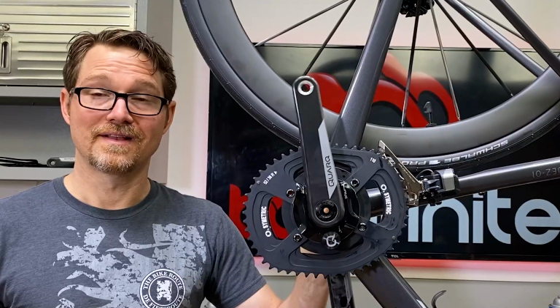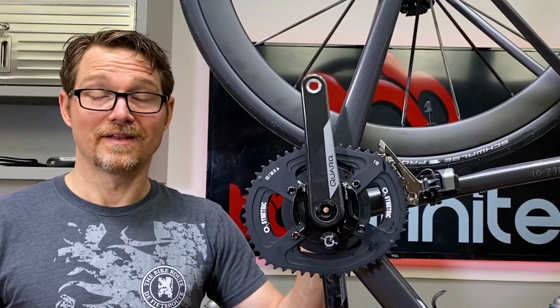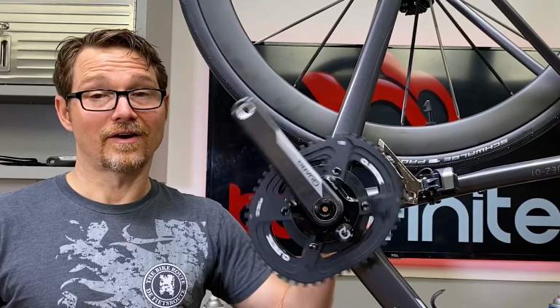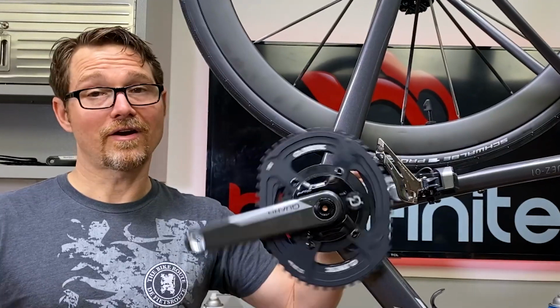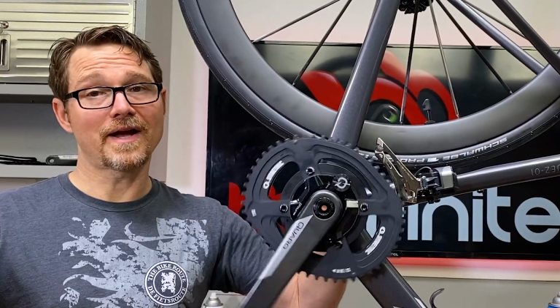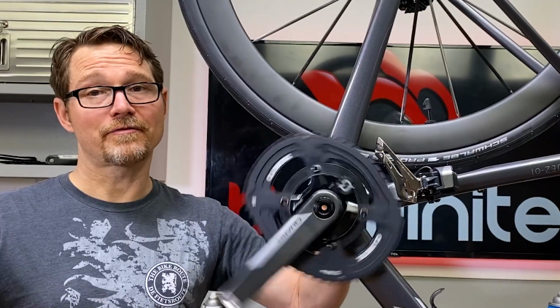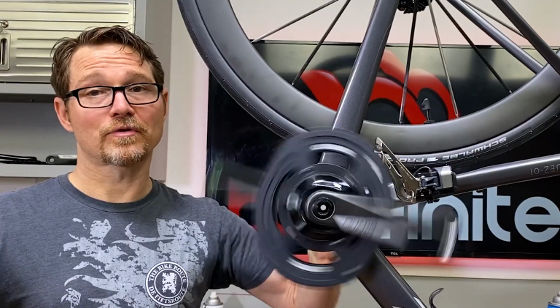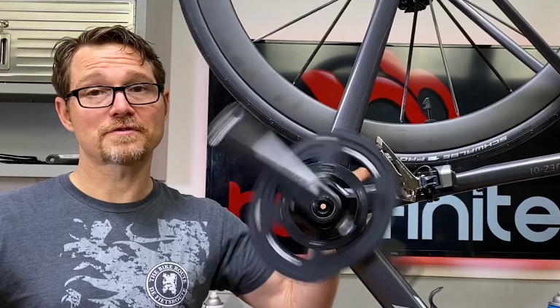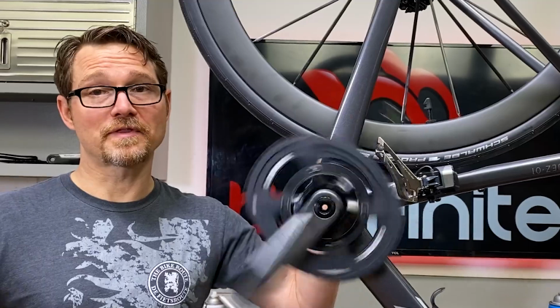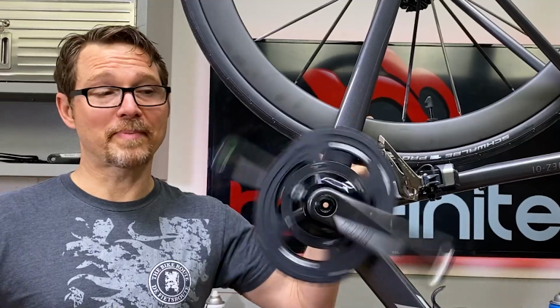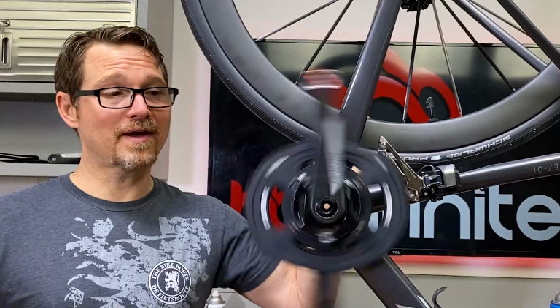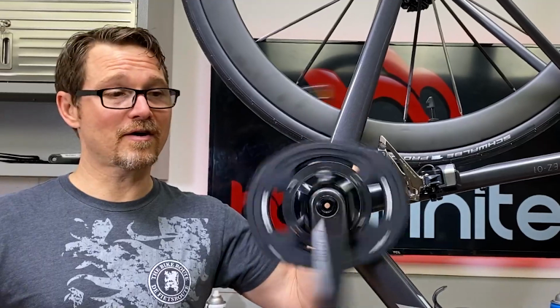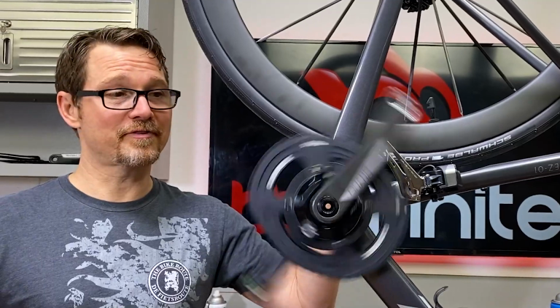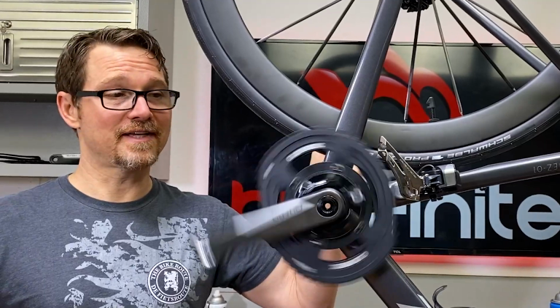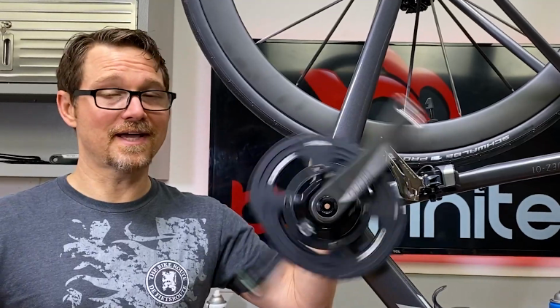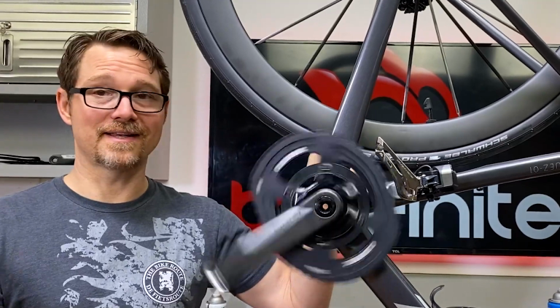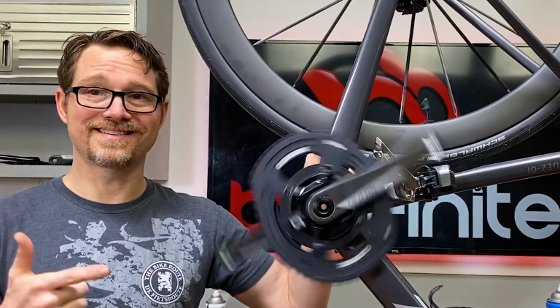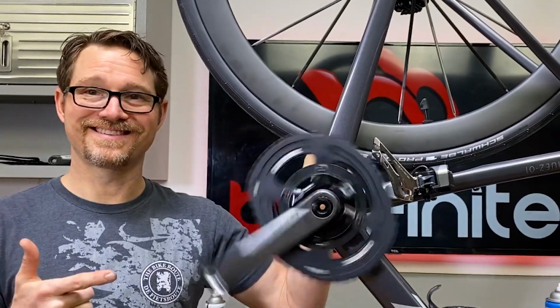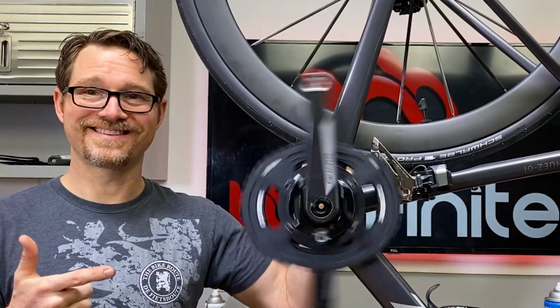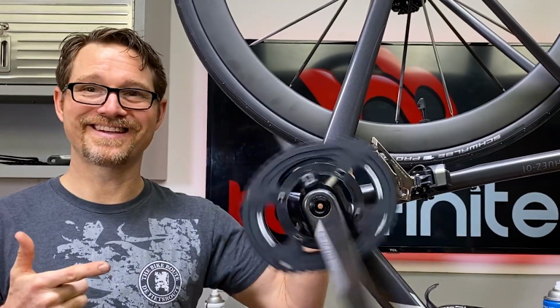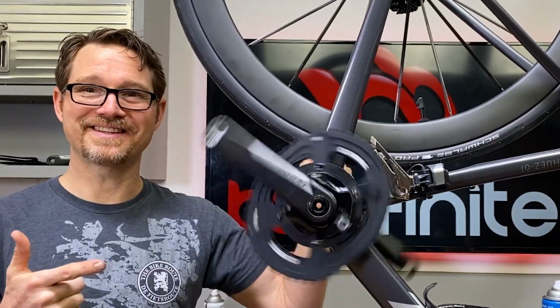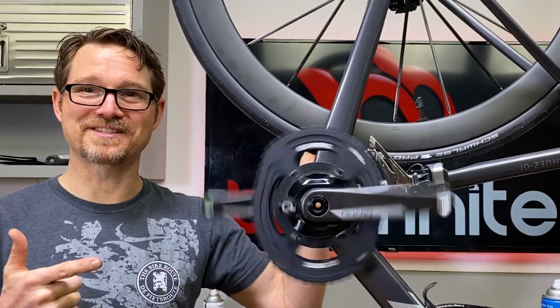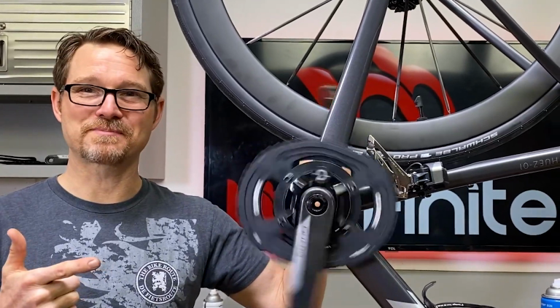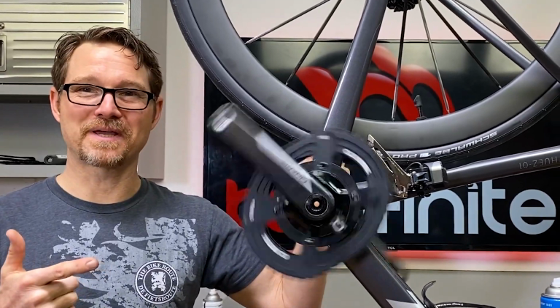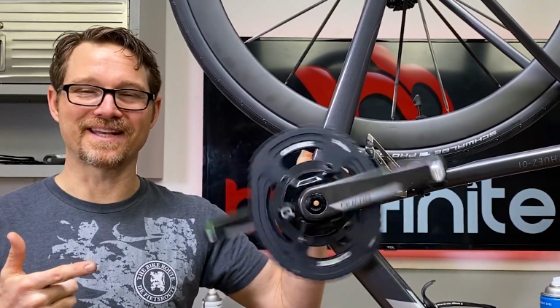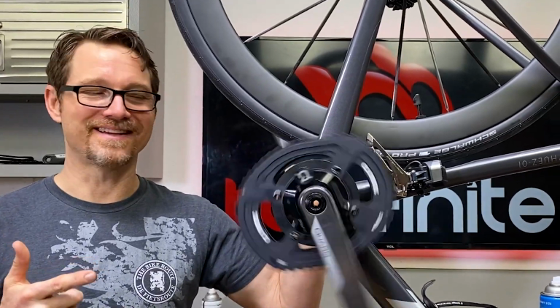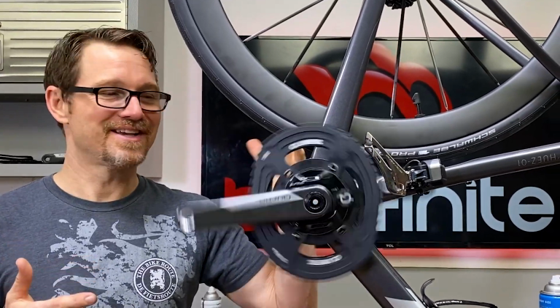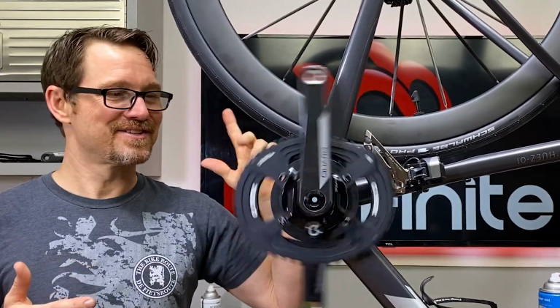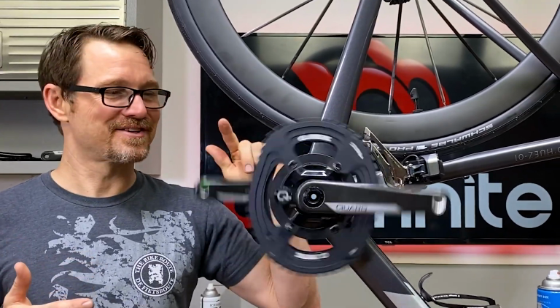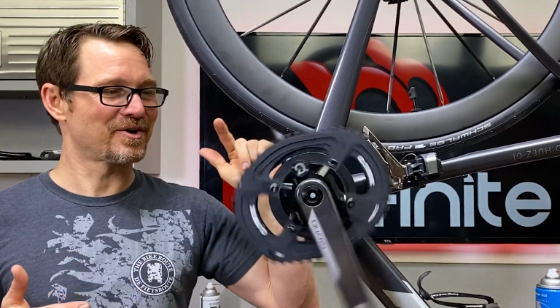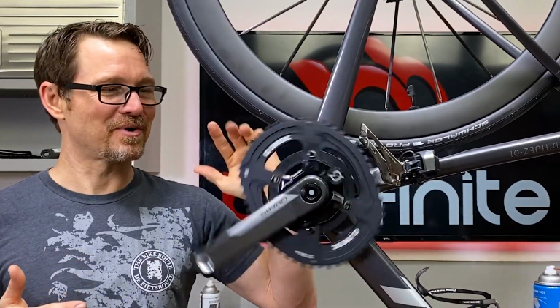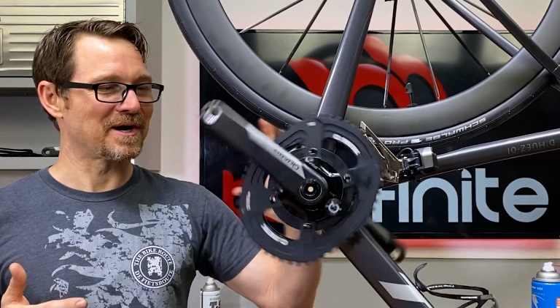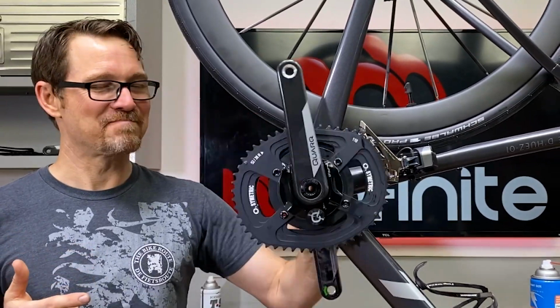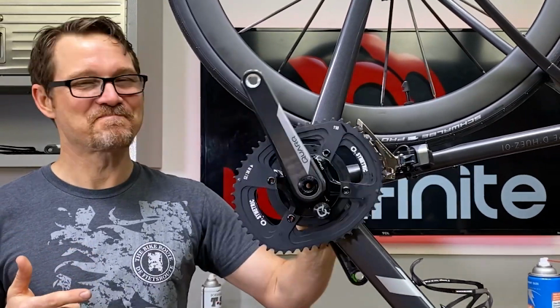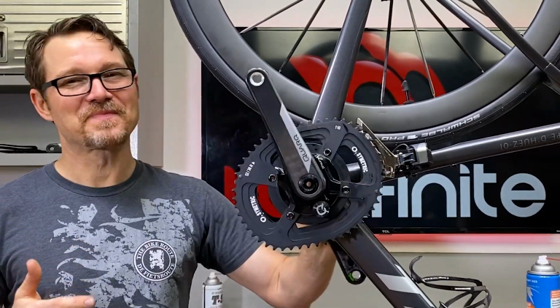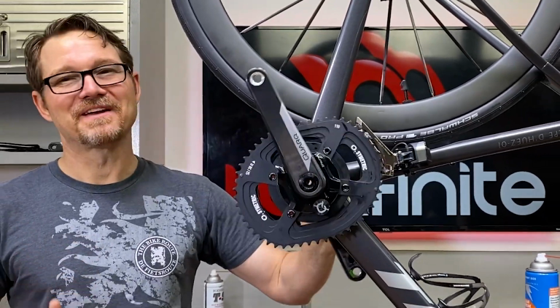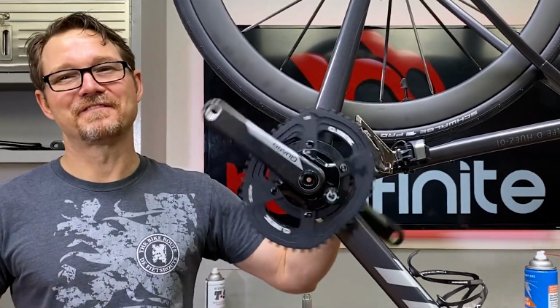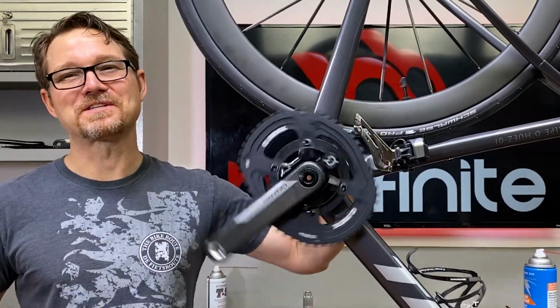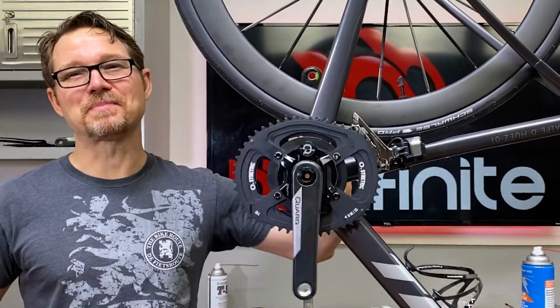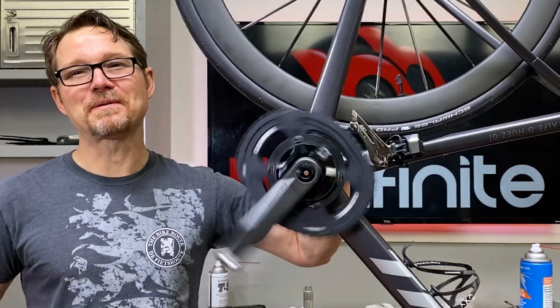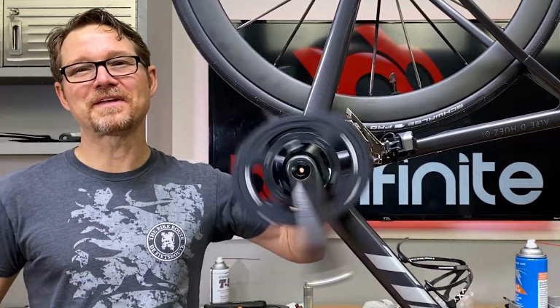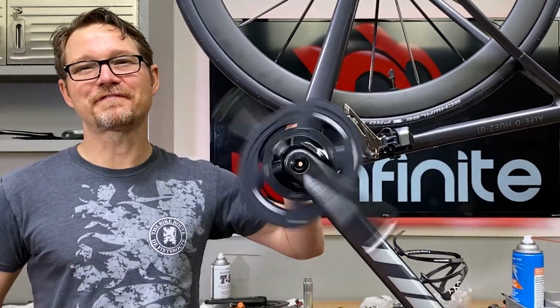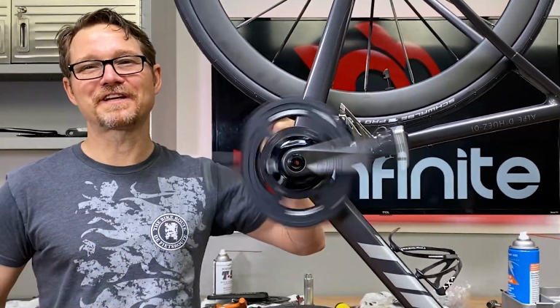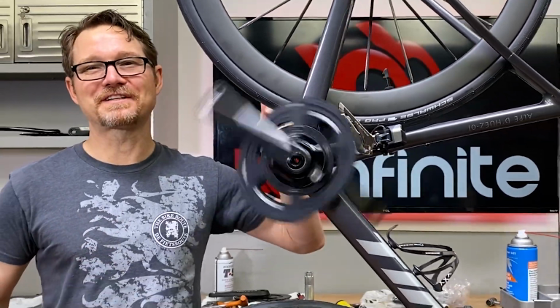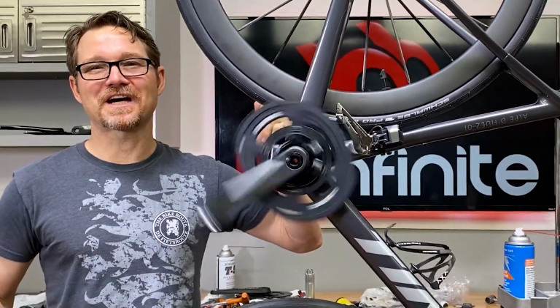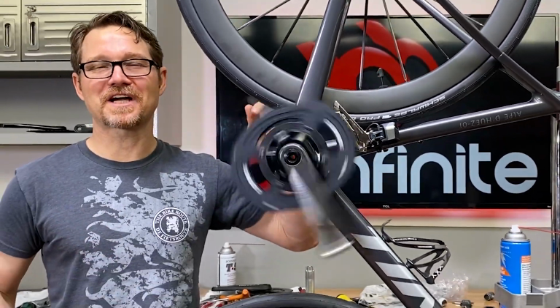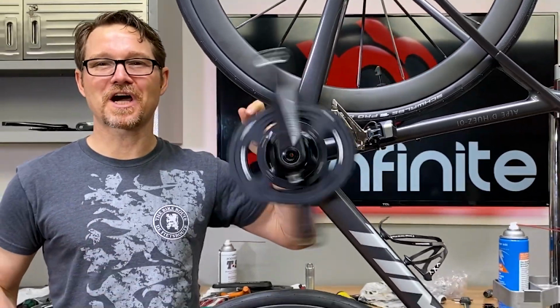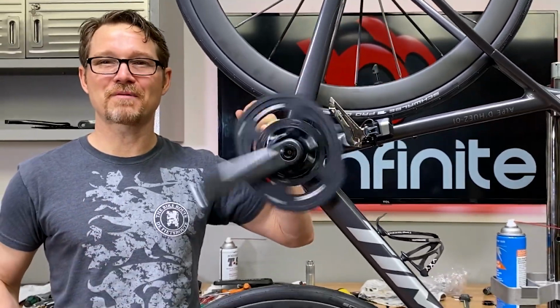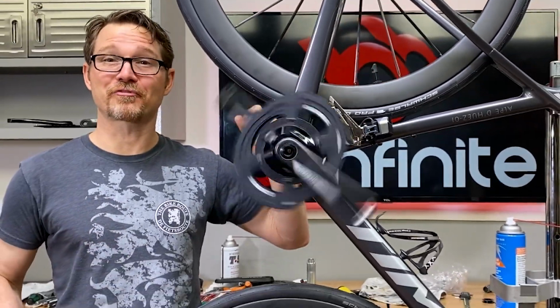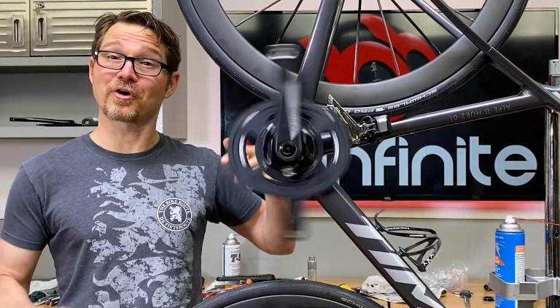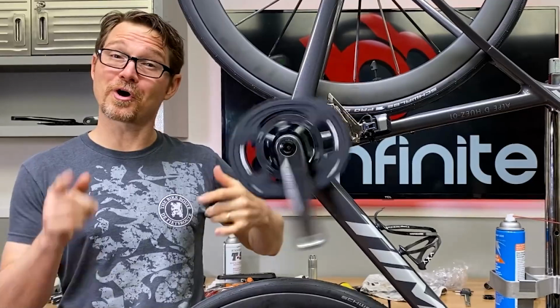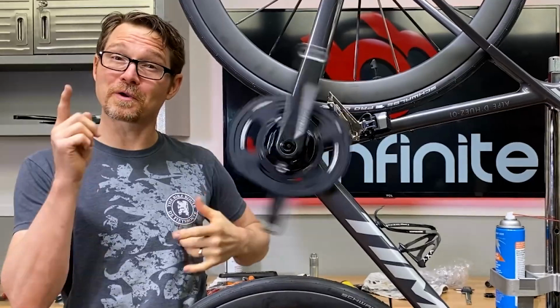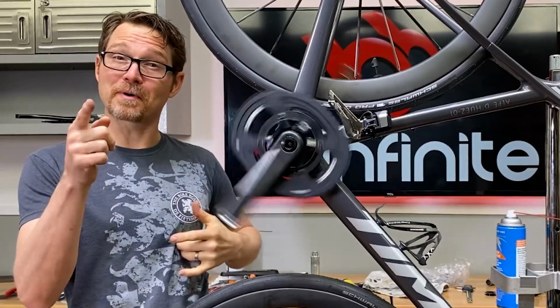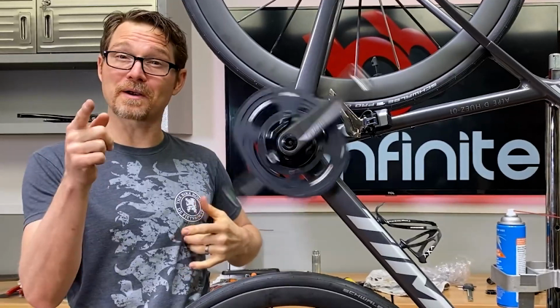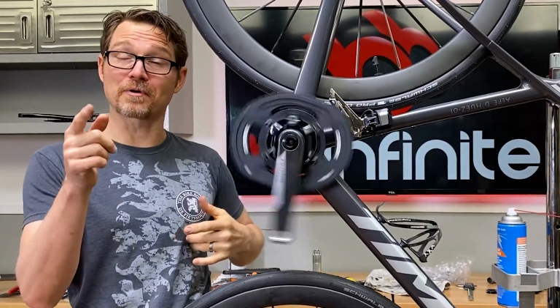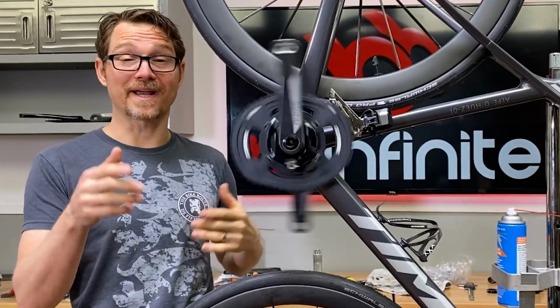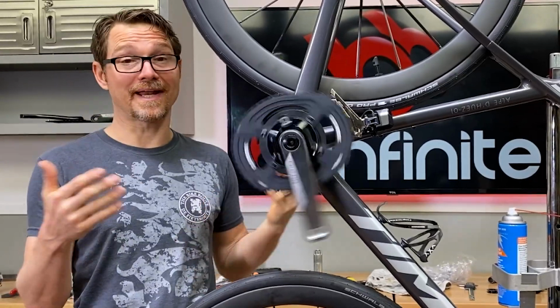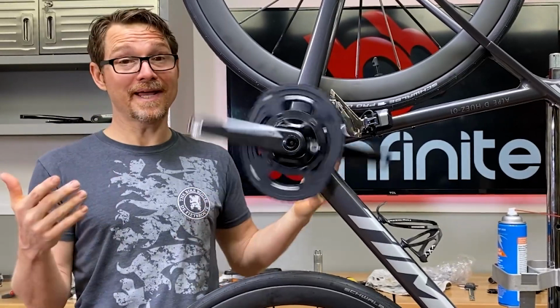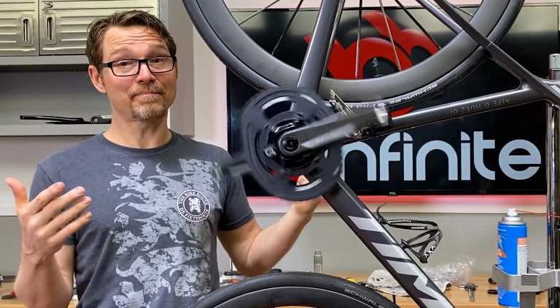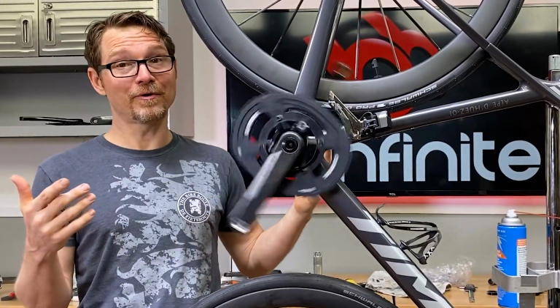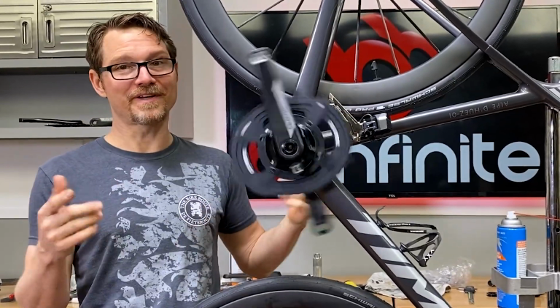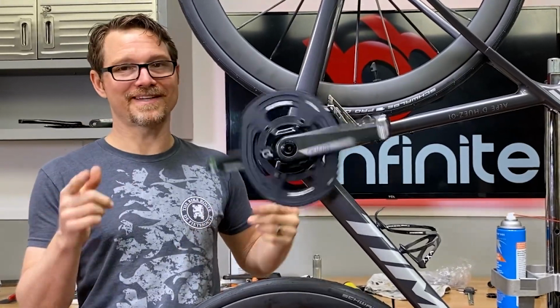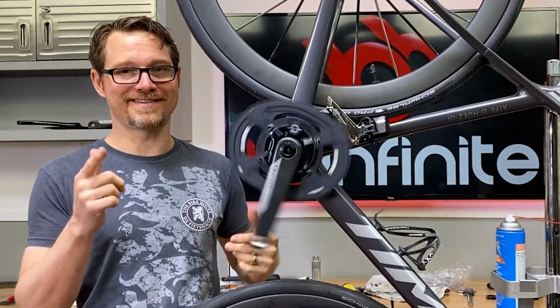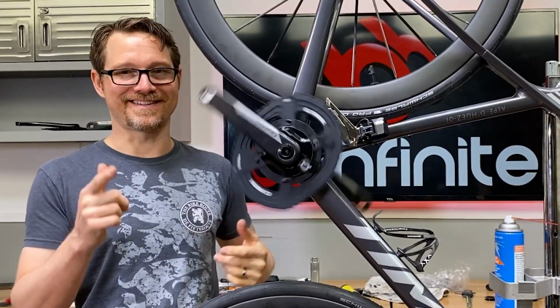And of course, for the payoff in the end, you get the spin. Visit bbinfinite.com for all your bottom bracket and pulley needs.